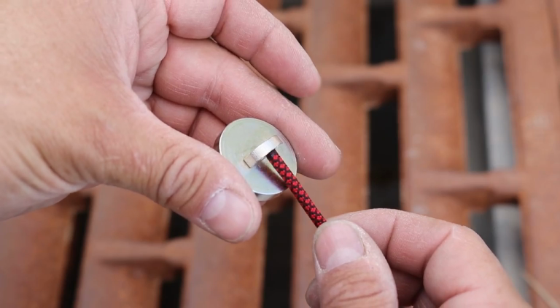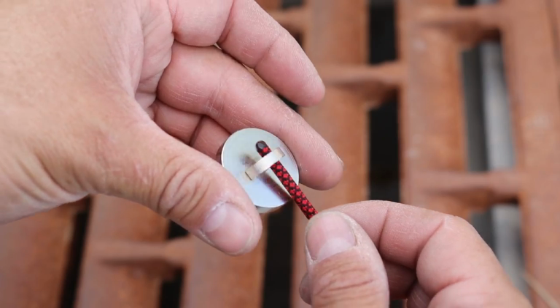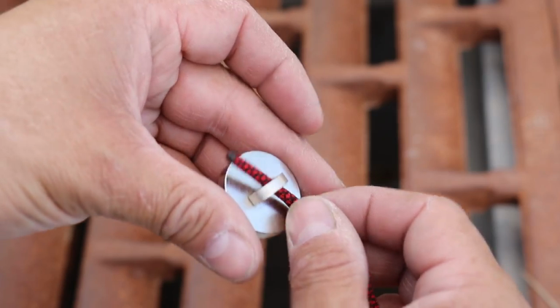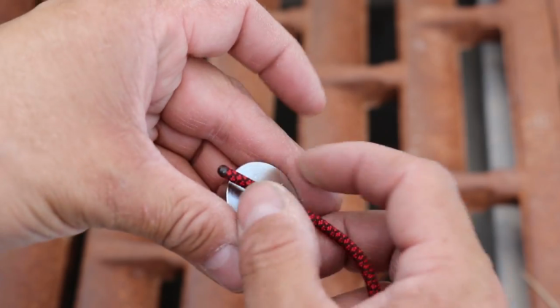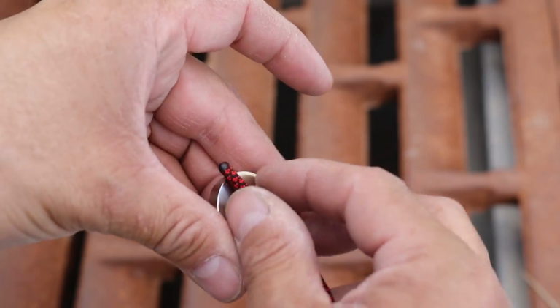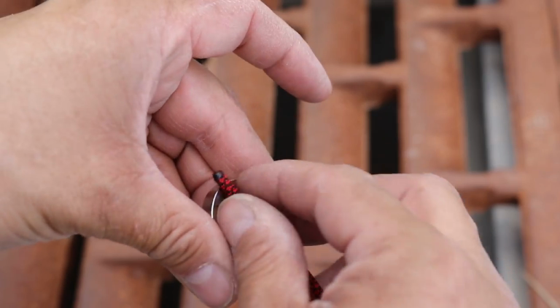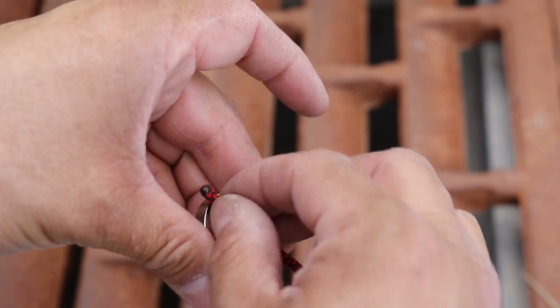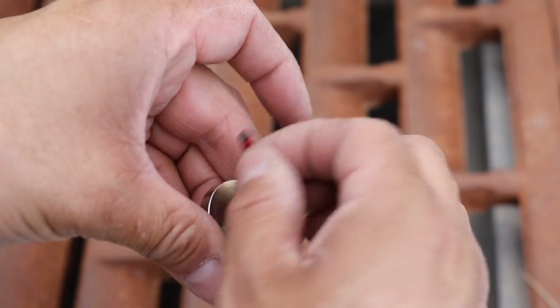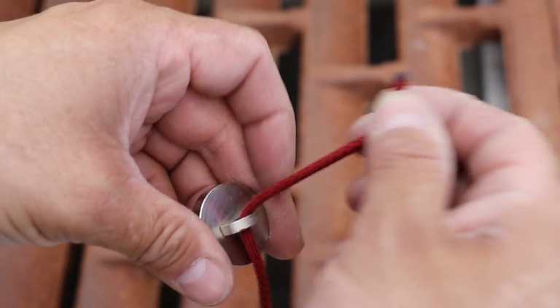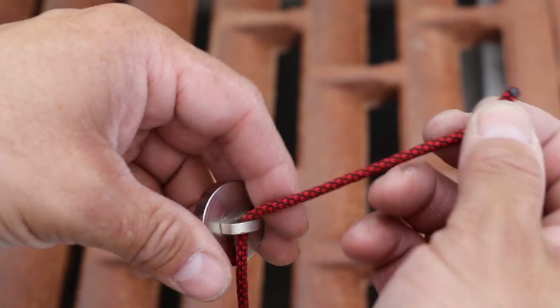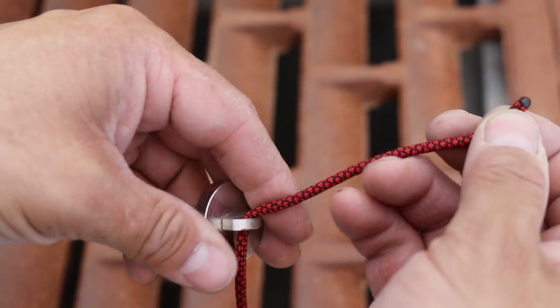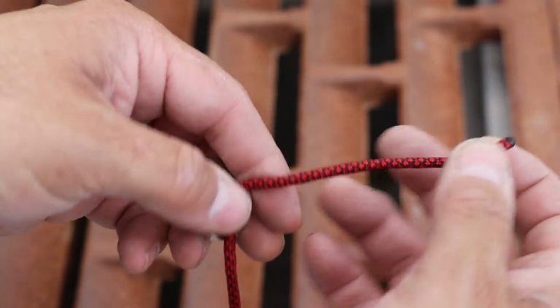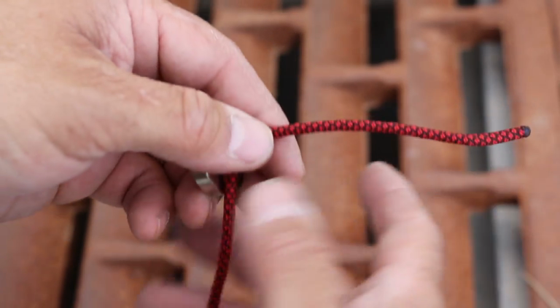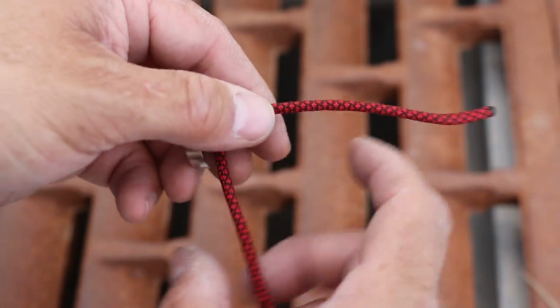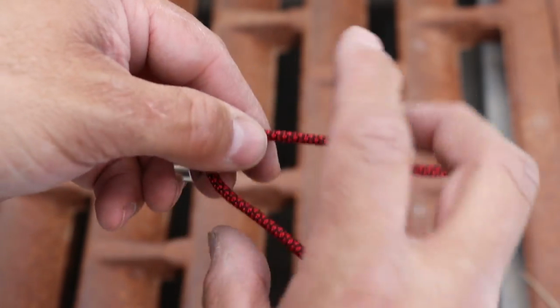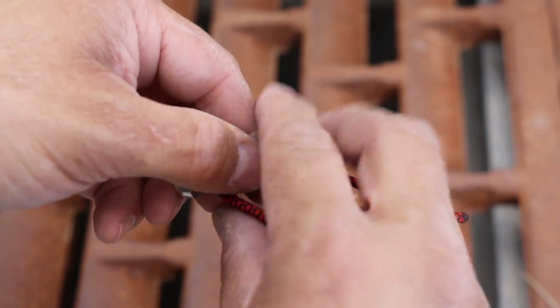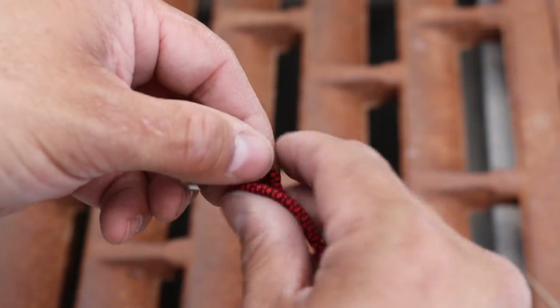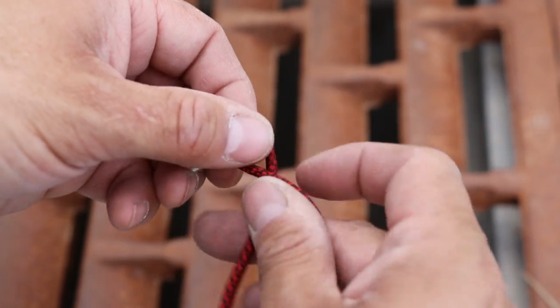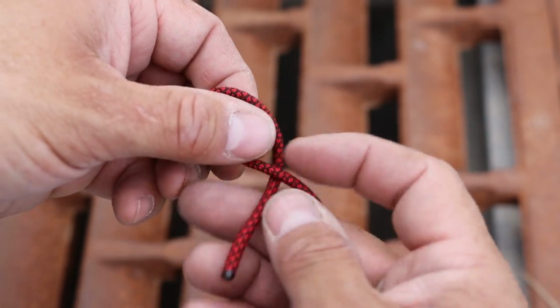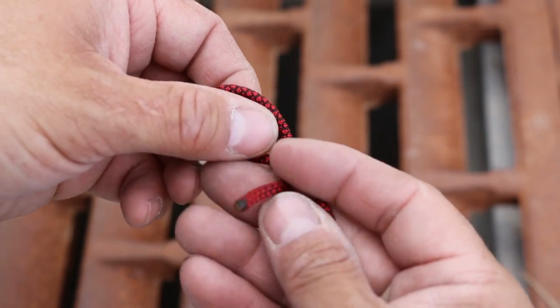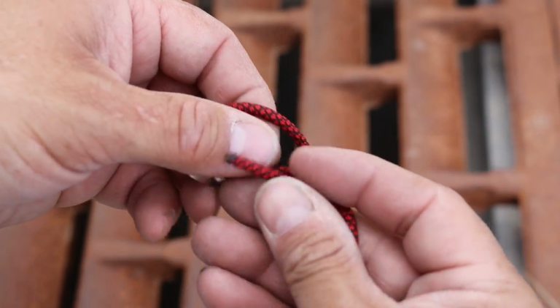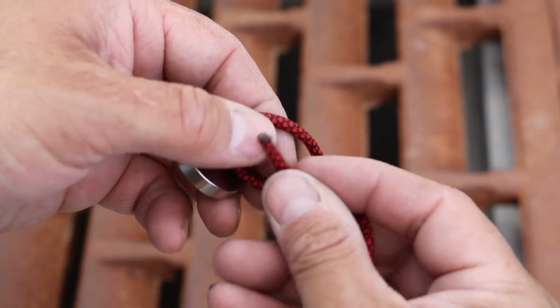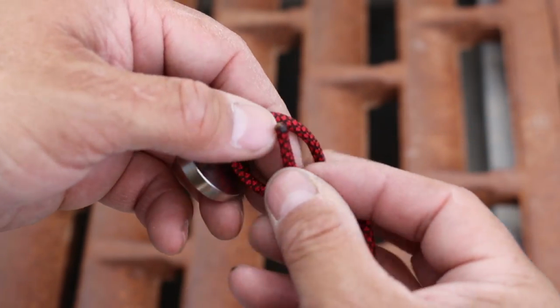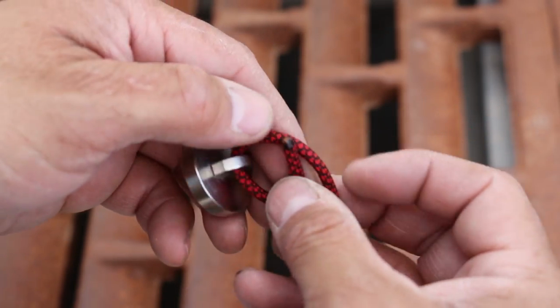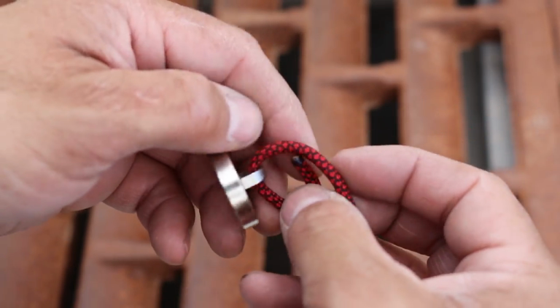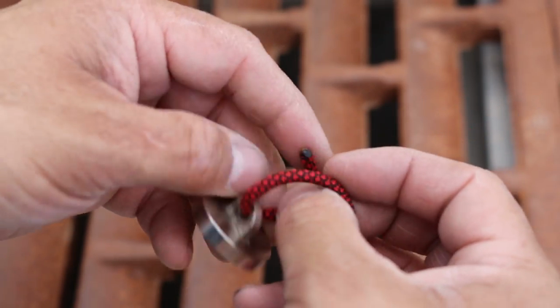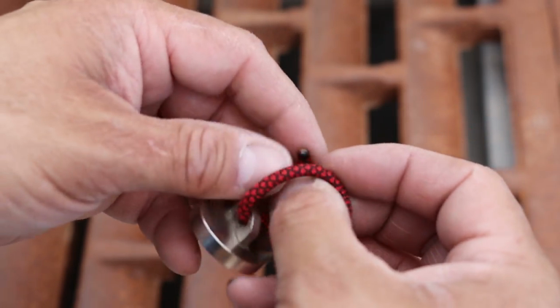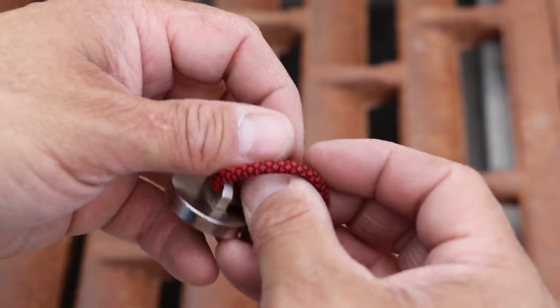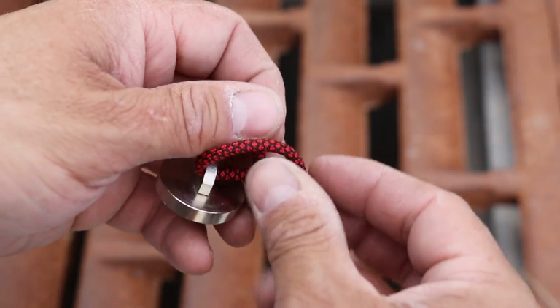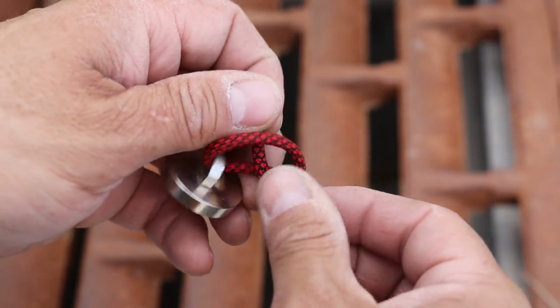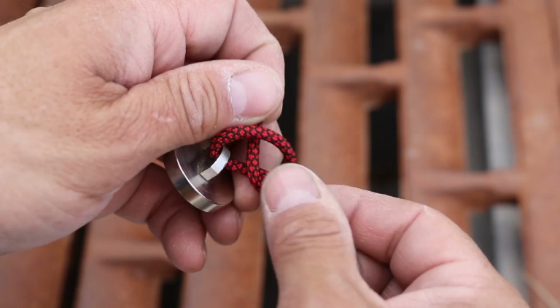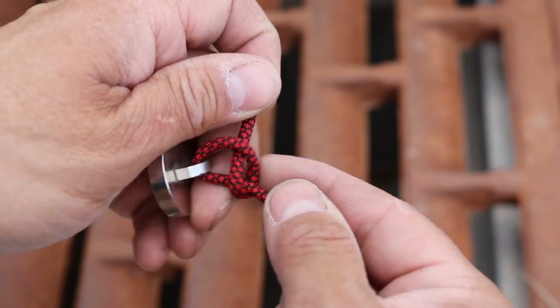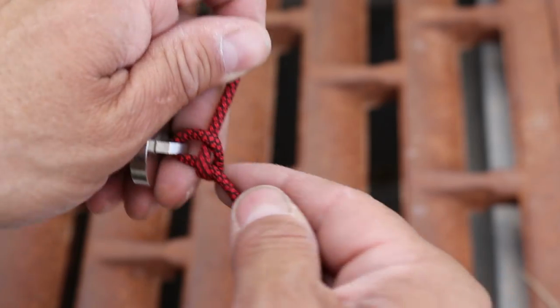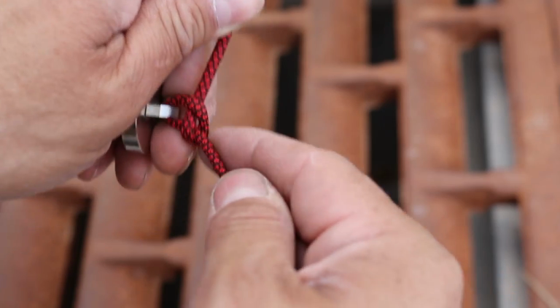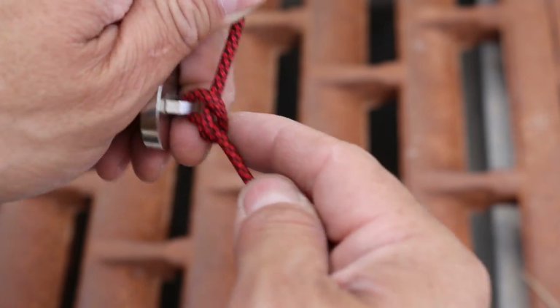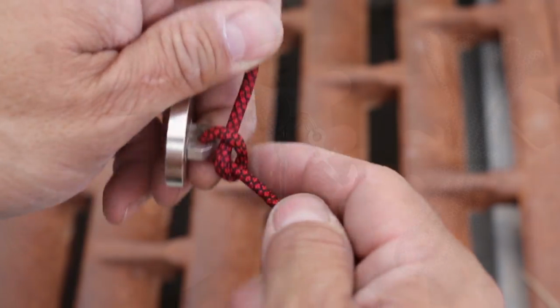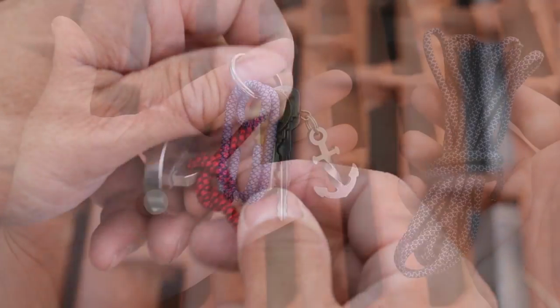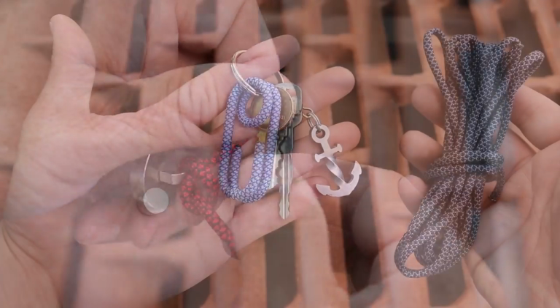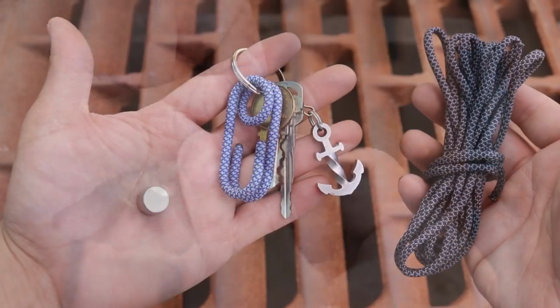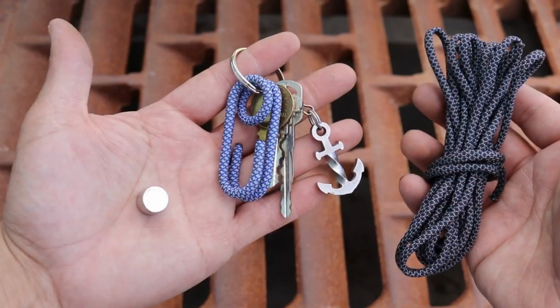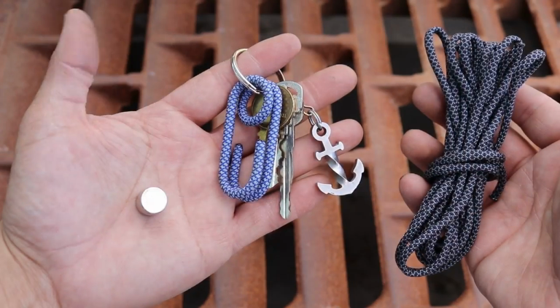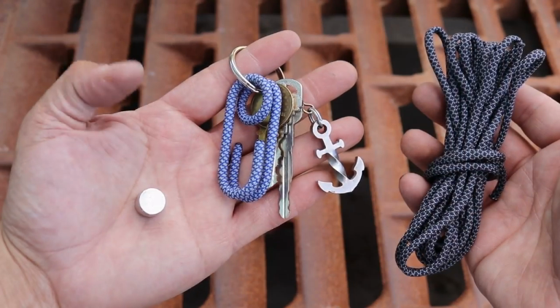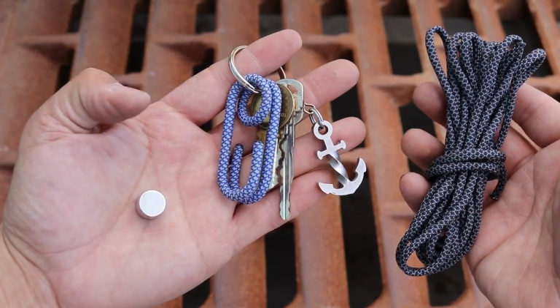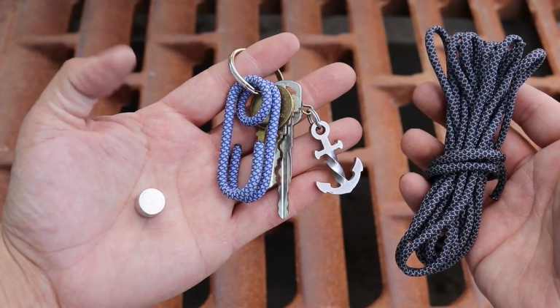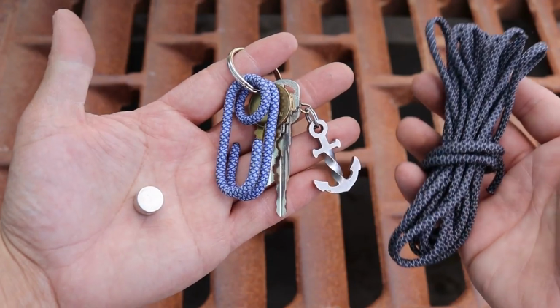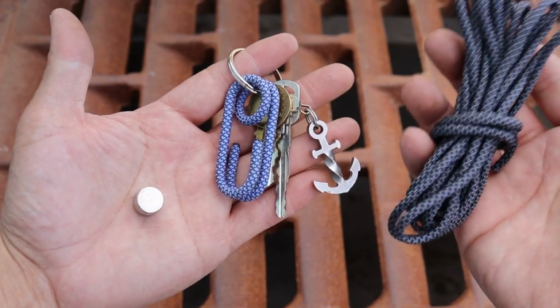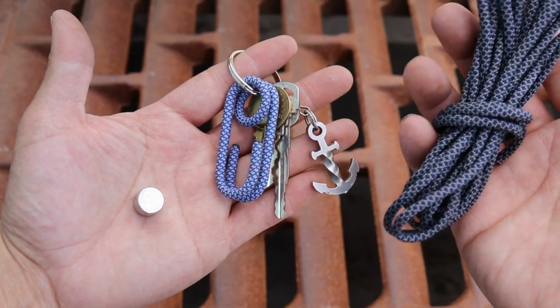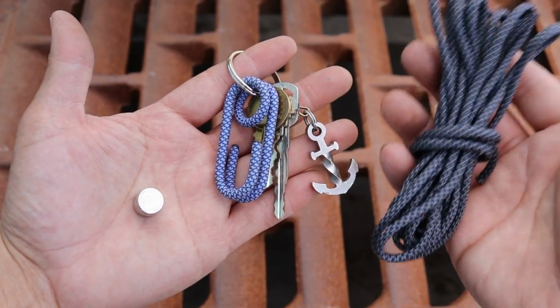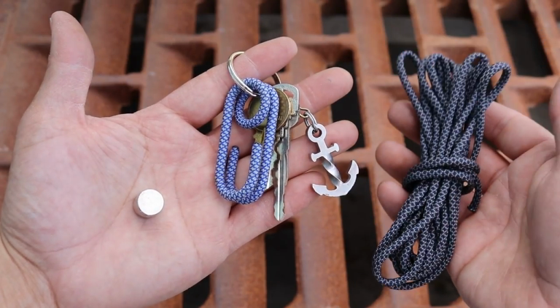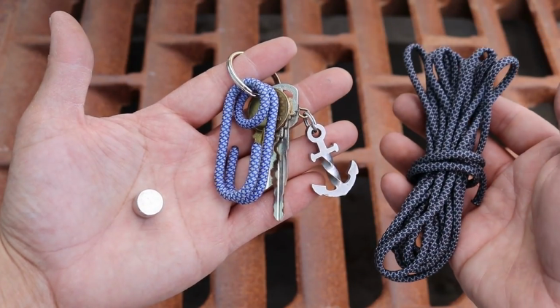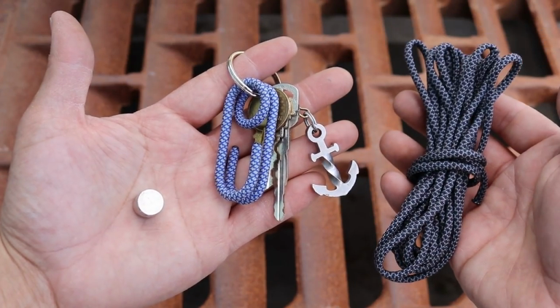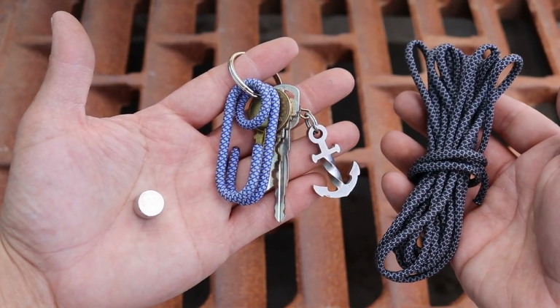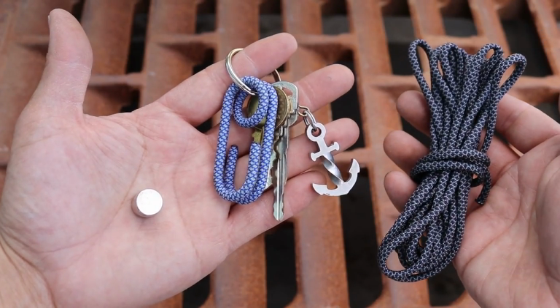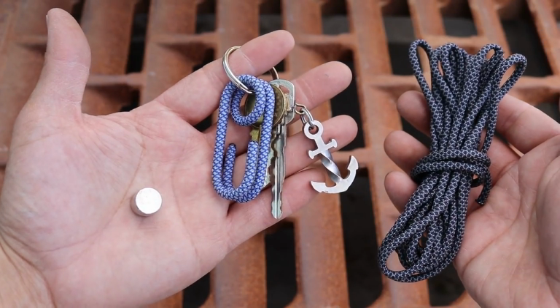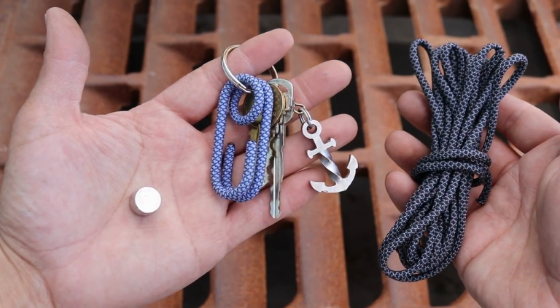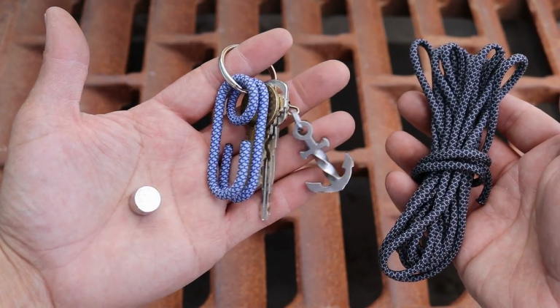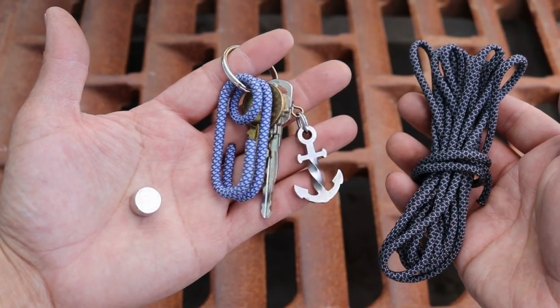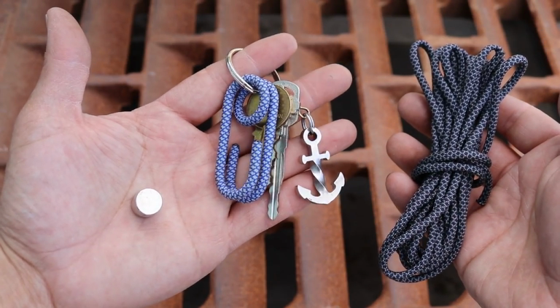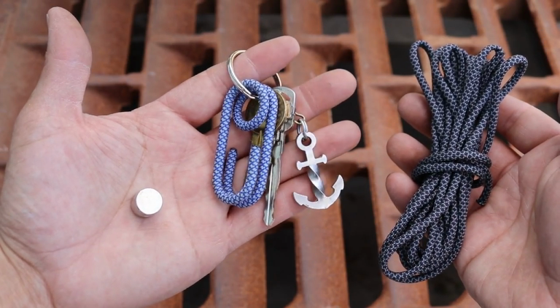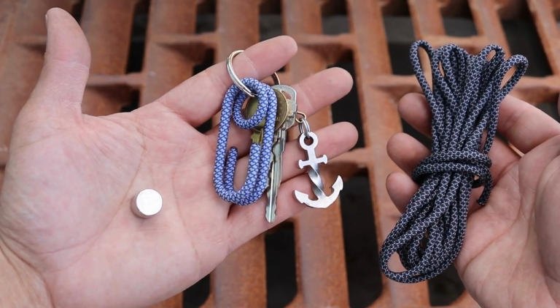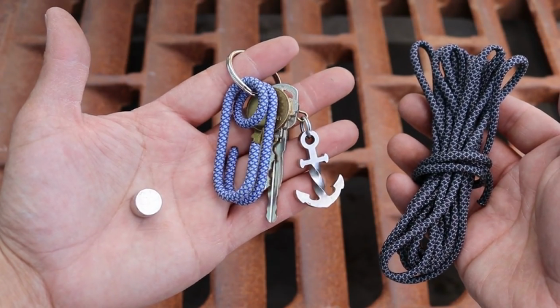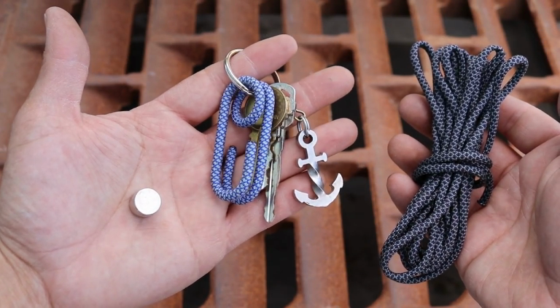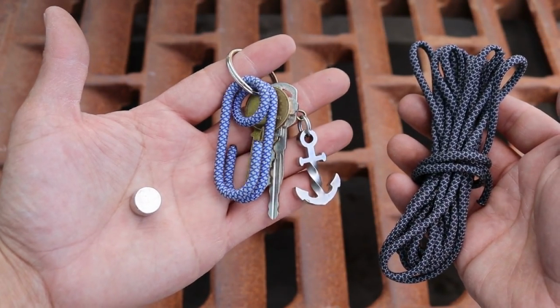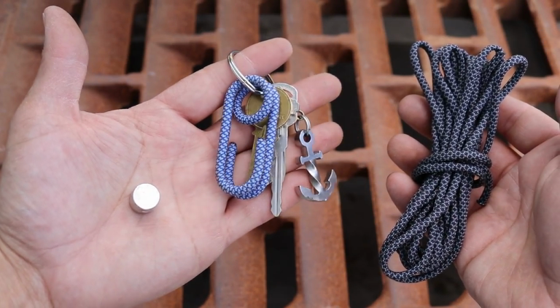If your magnets don't come with a way to tie them off, here's a little pouch you can tie to hold them. So we need to tie our magnet to our cord to retrieve our keys.